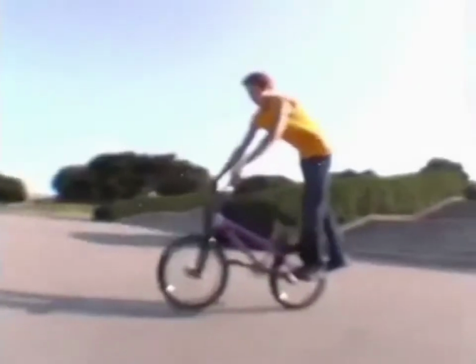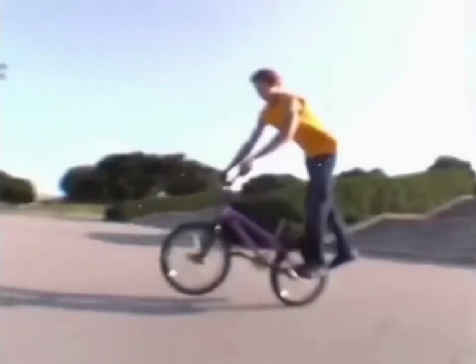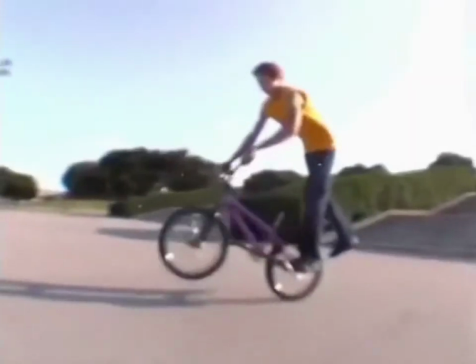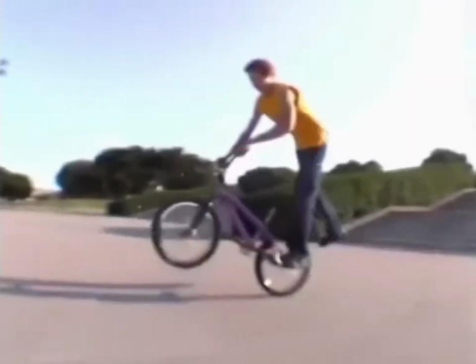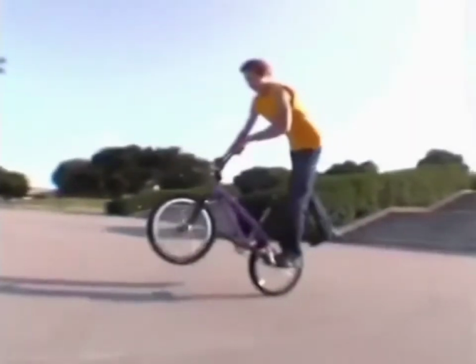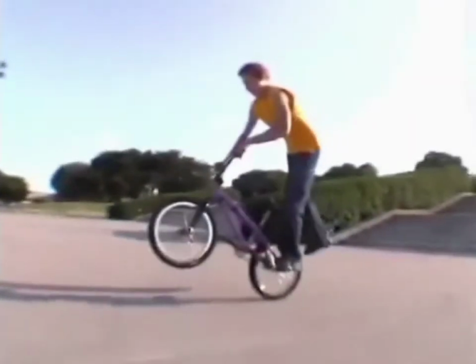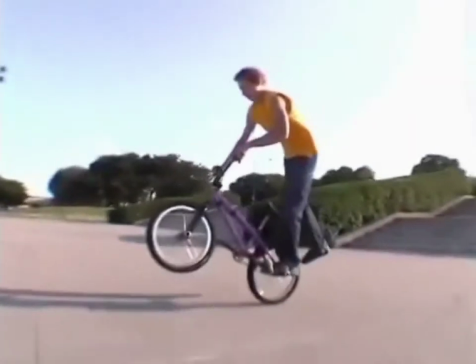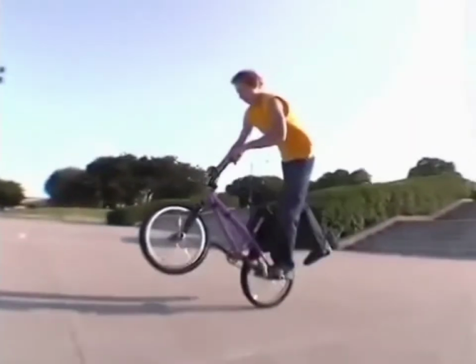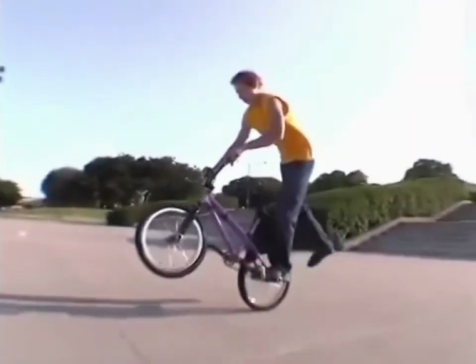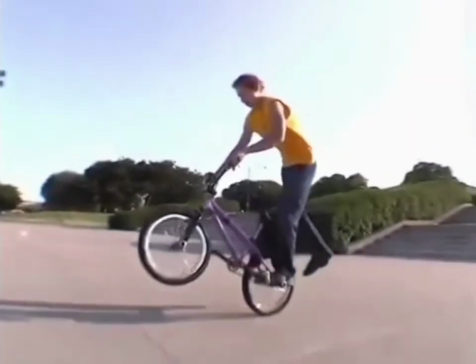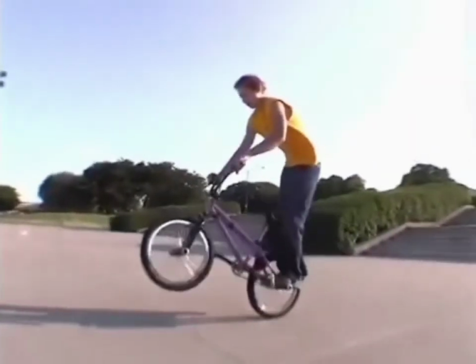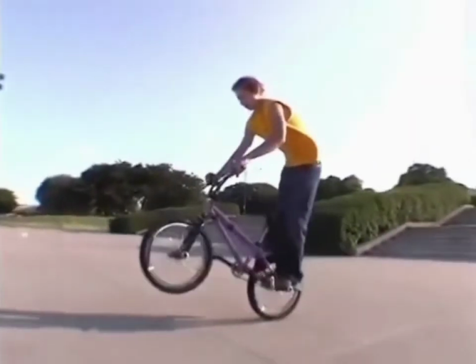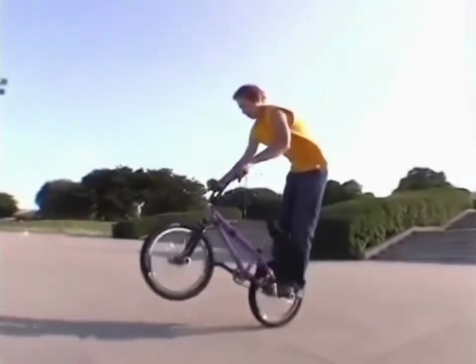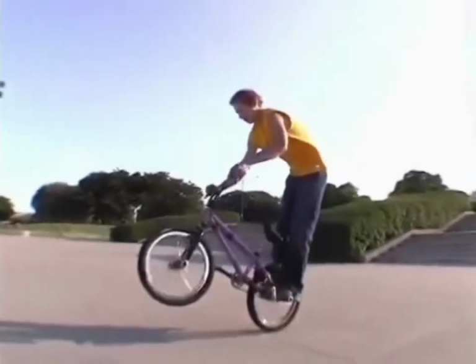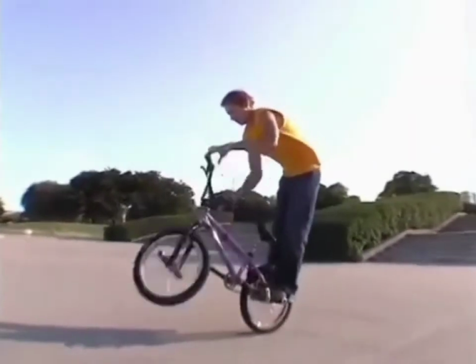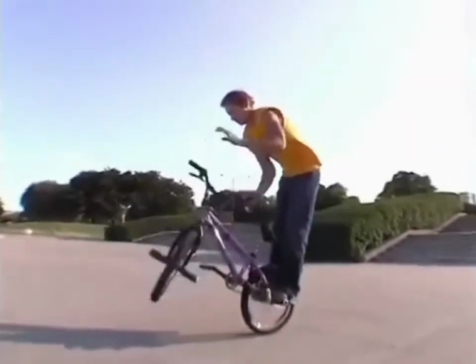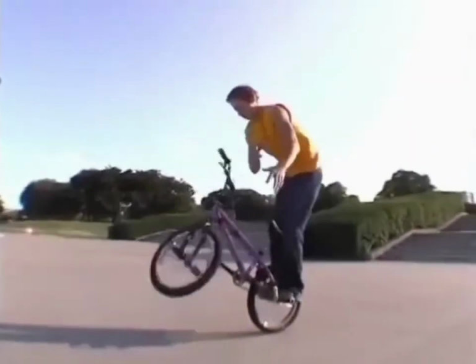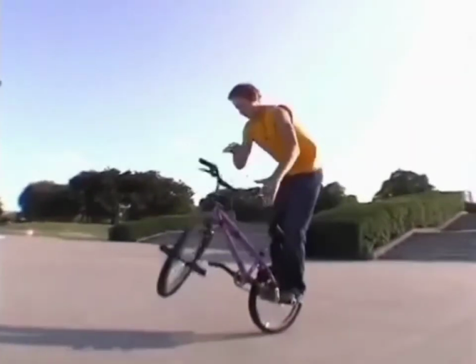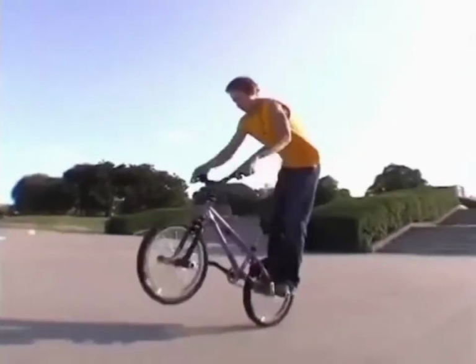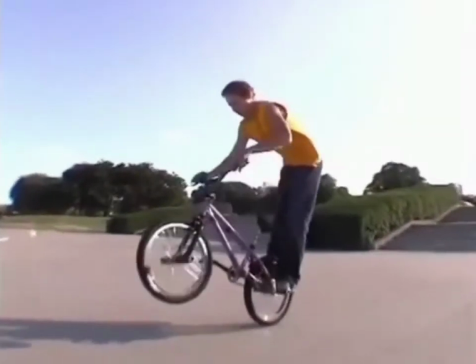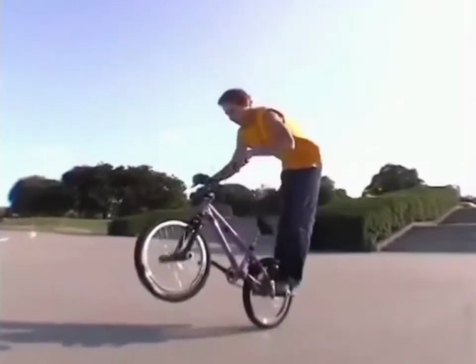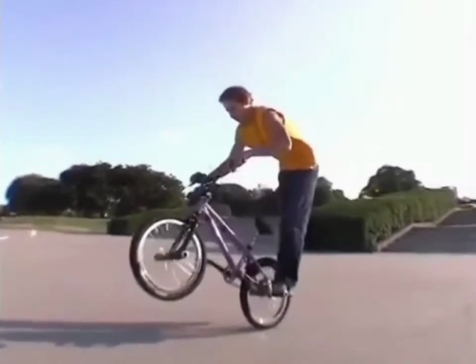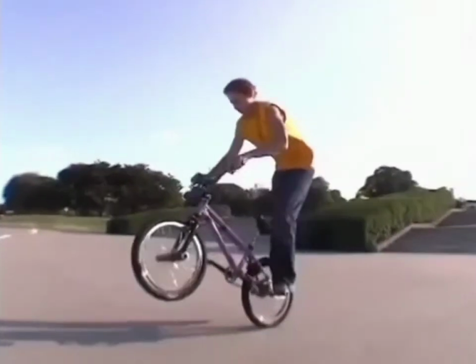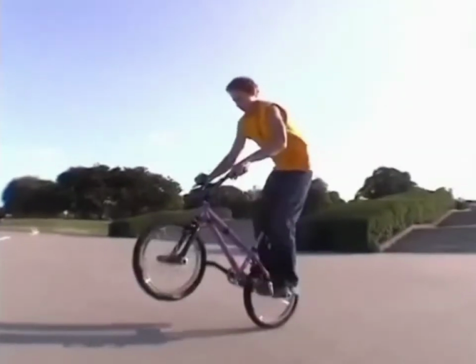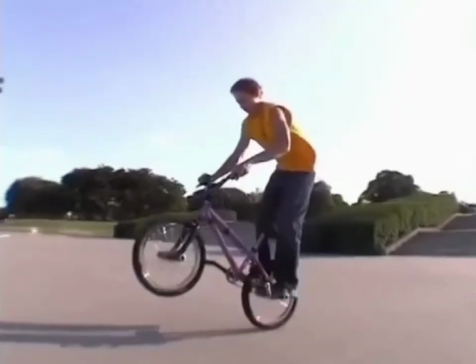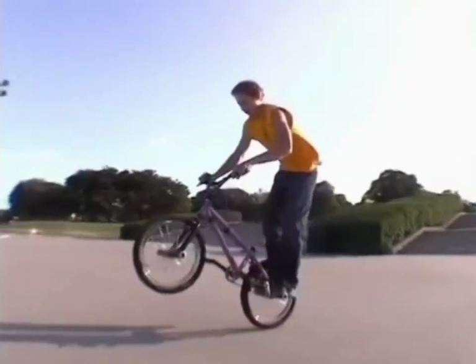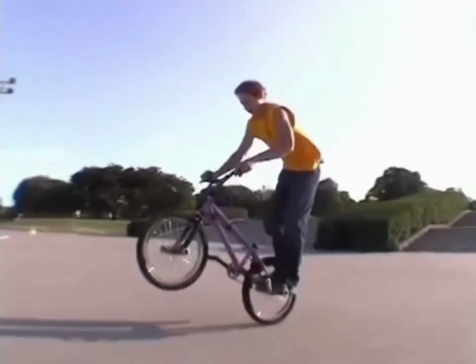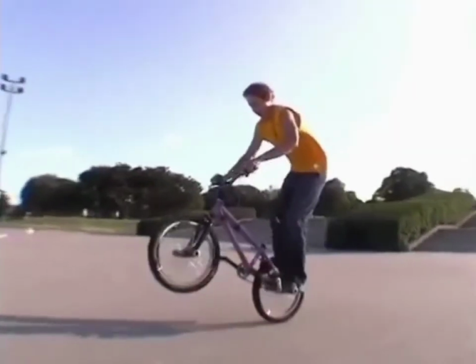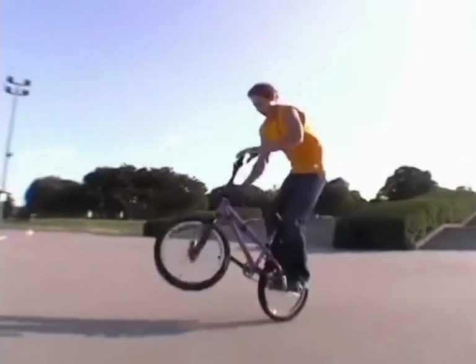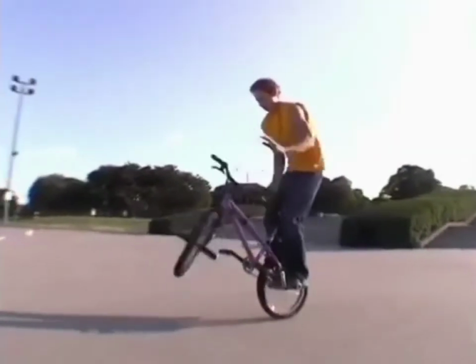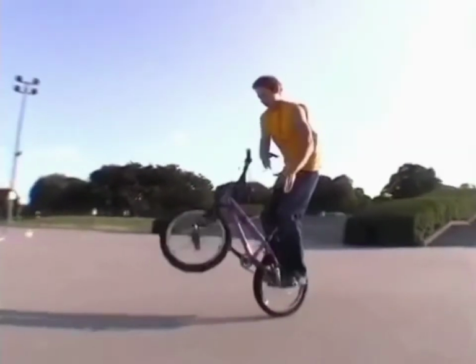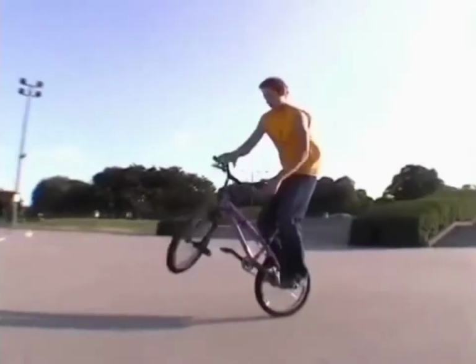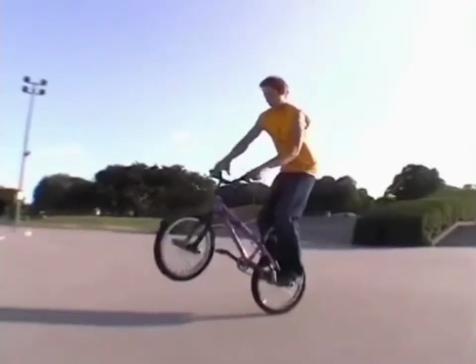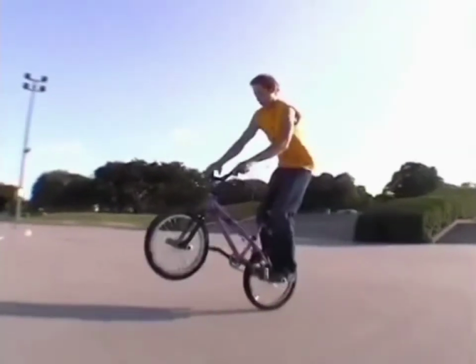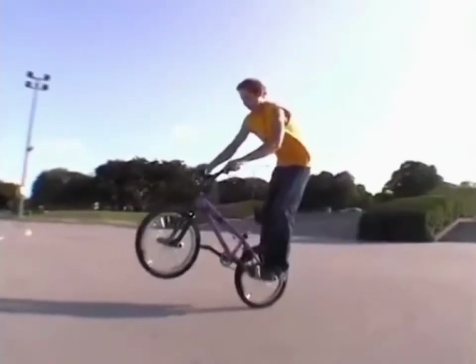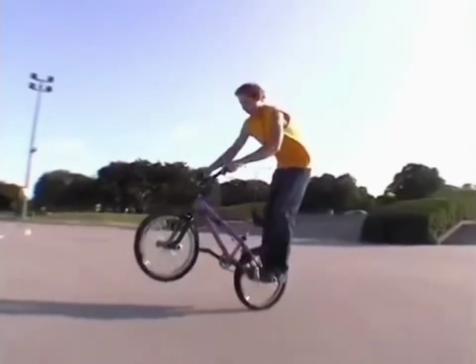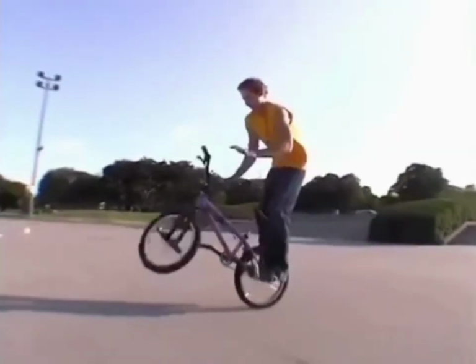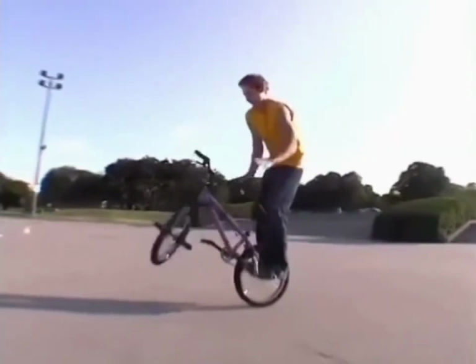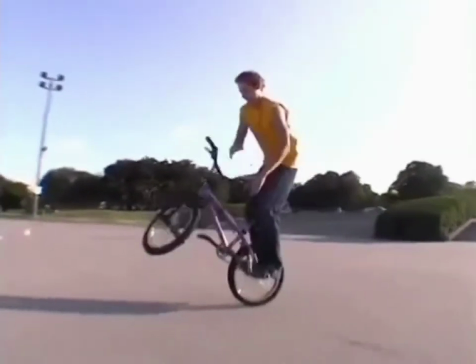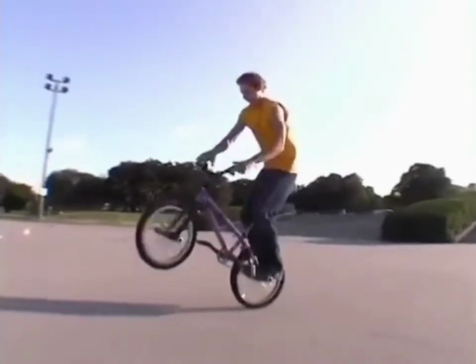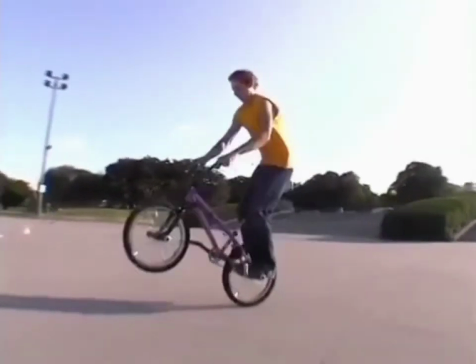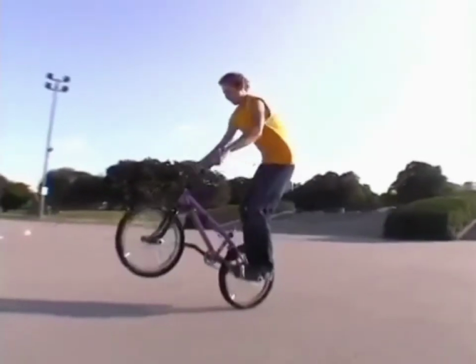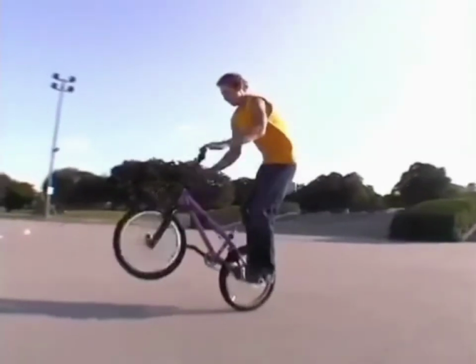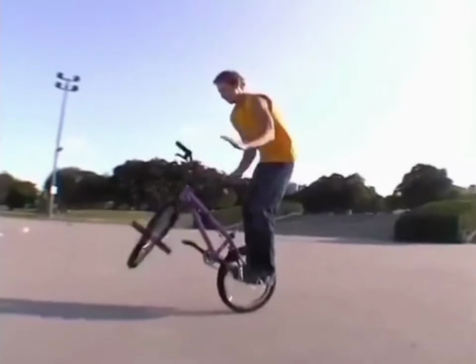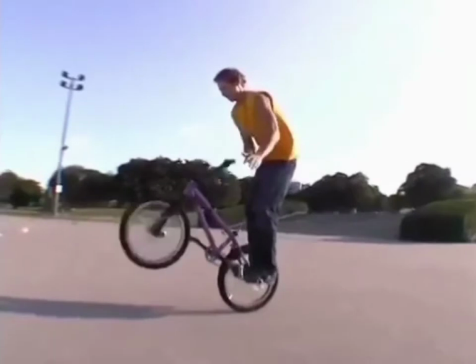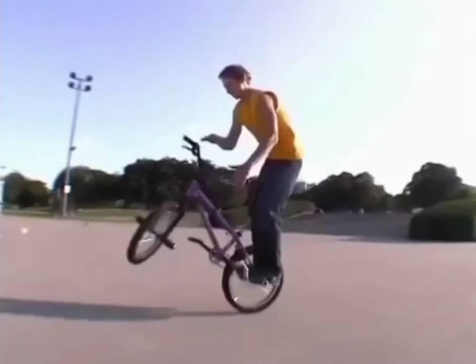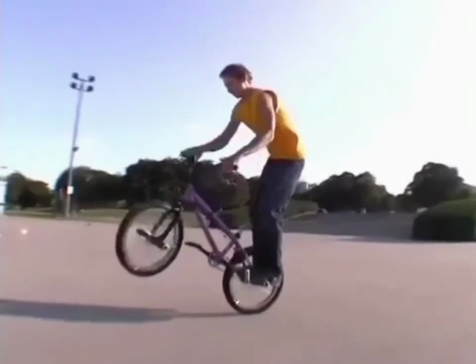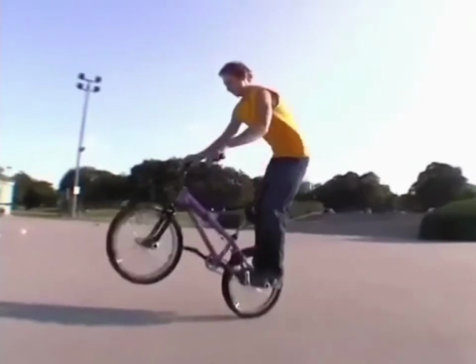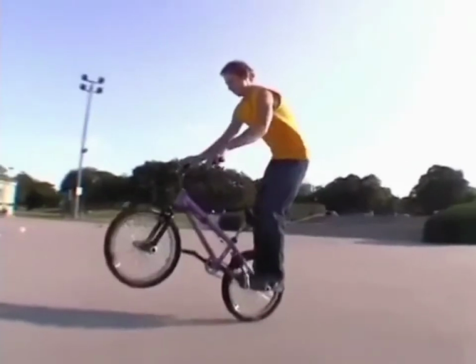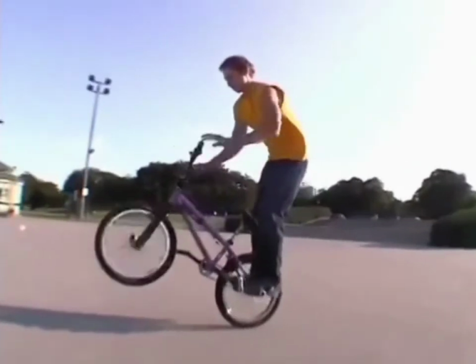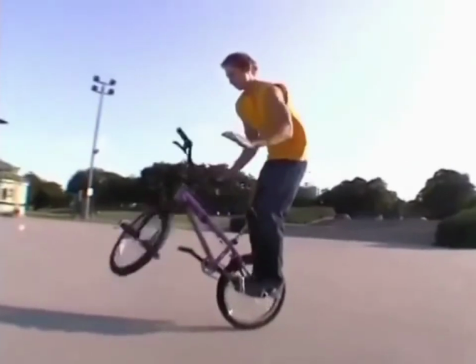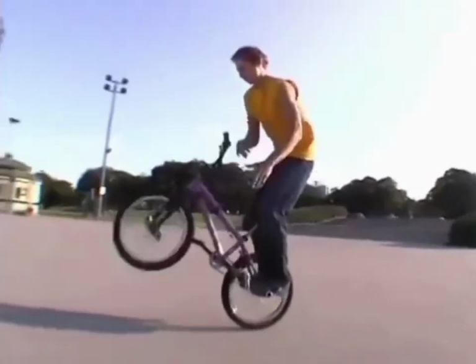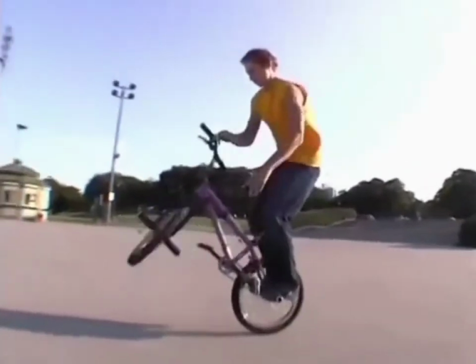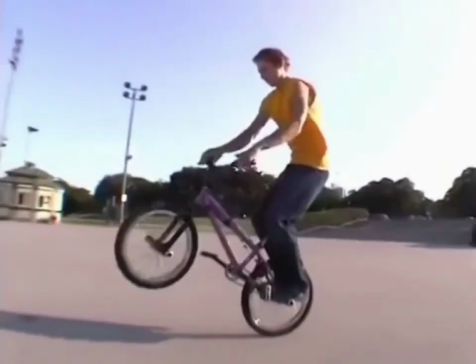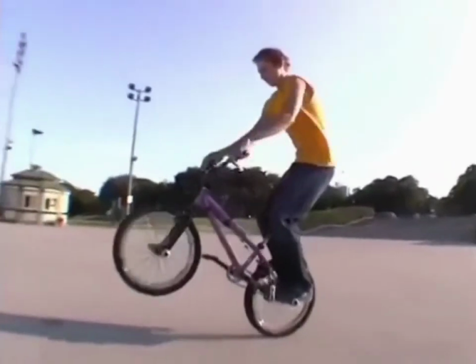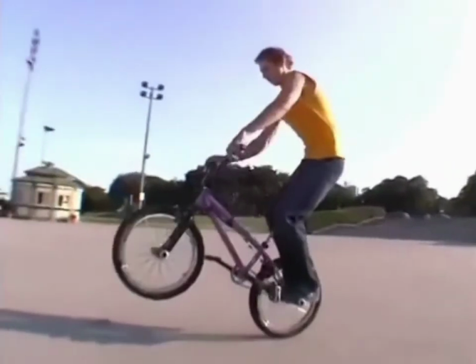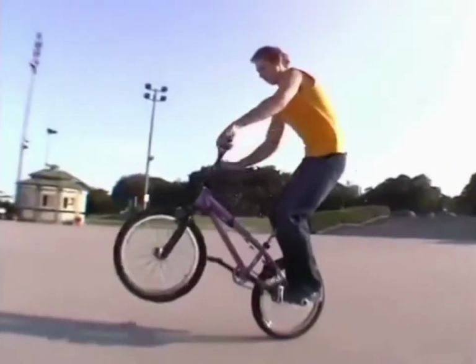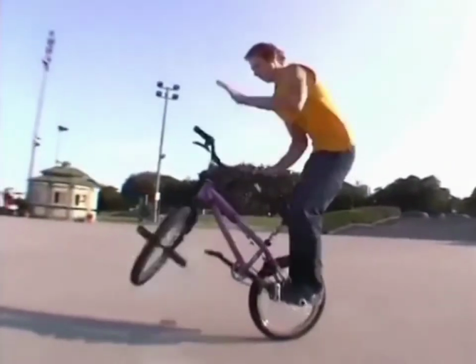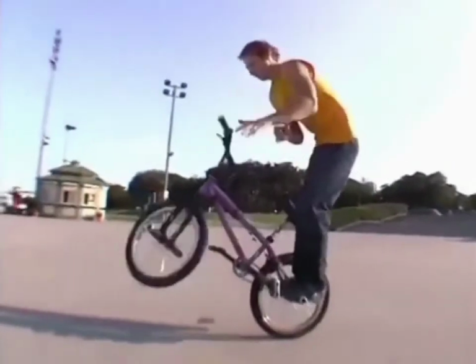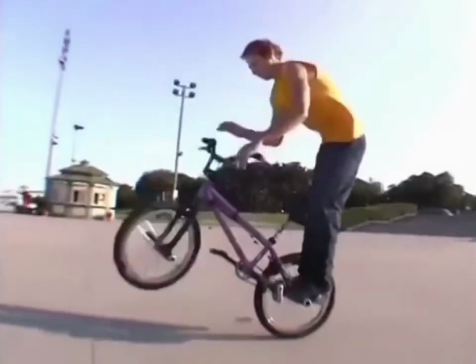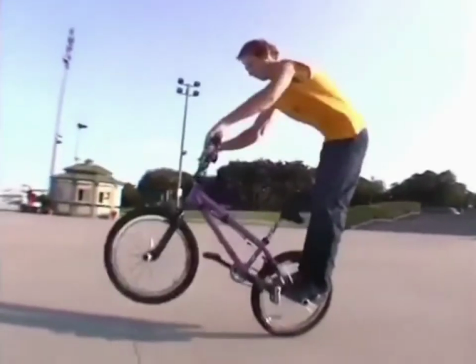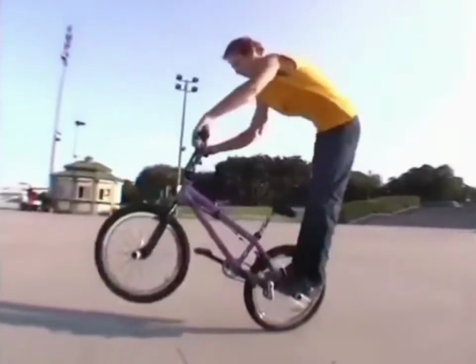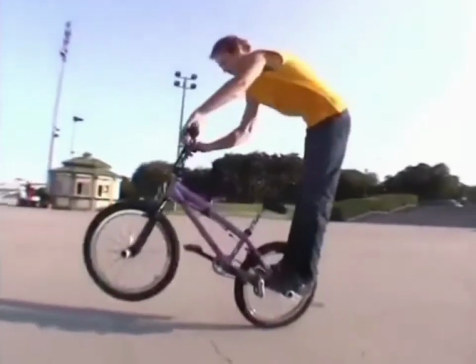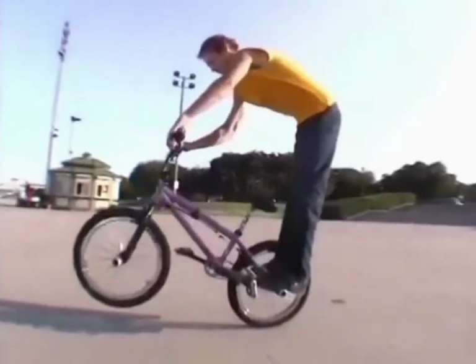Bar spins are probably the toughest variation because you have both feet and both hands on — there's nothing to balance with. Give this one a try. Bye.